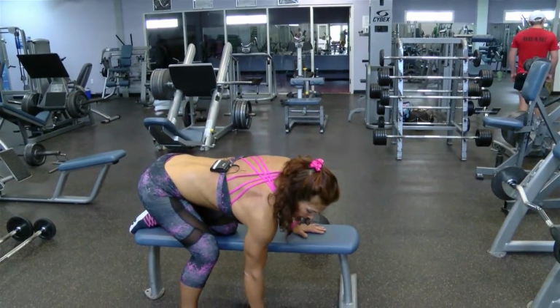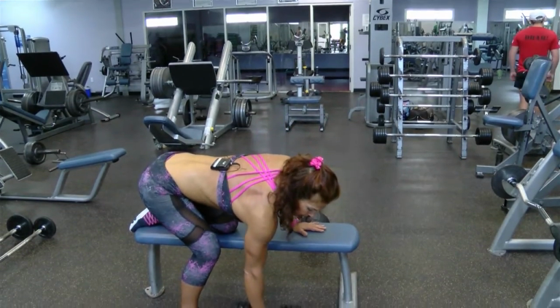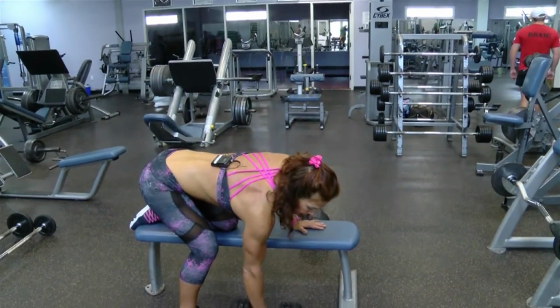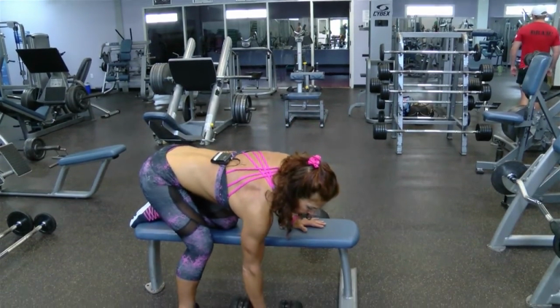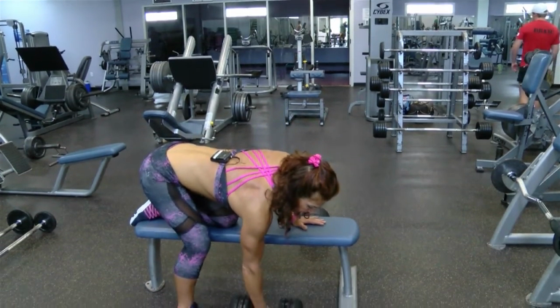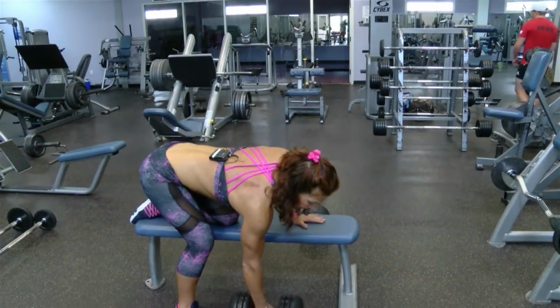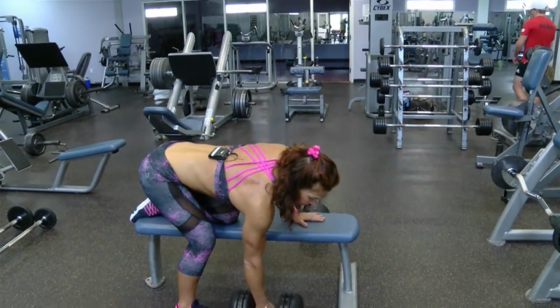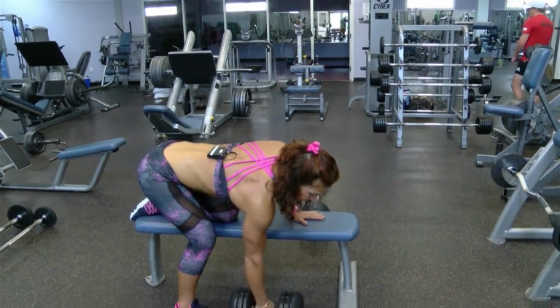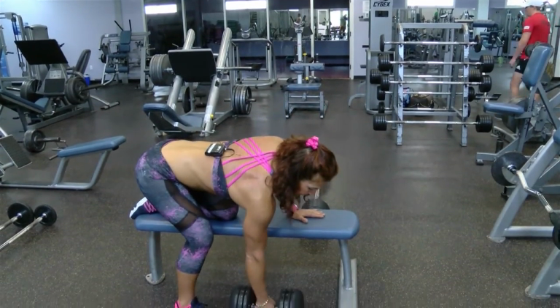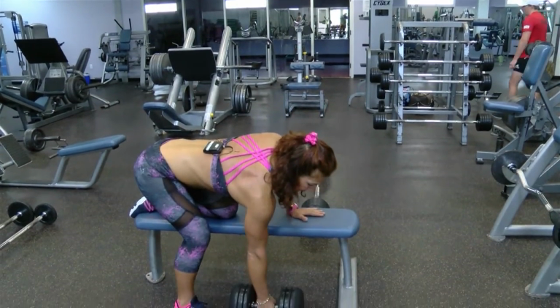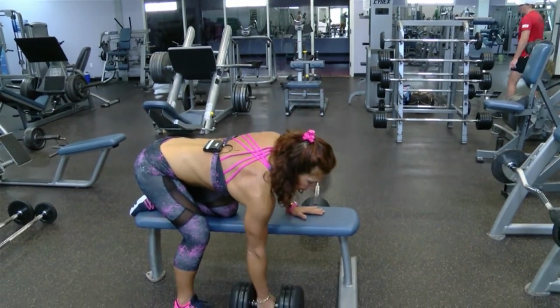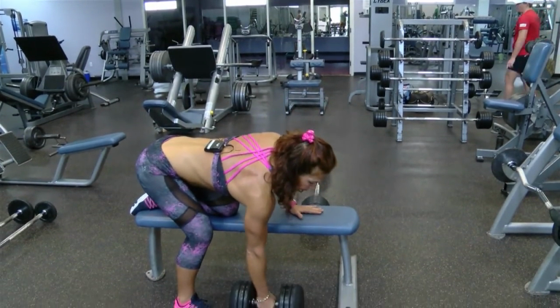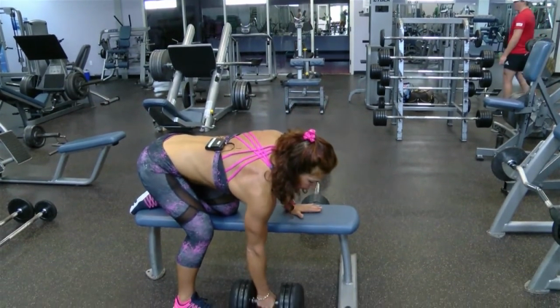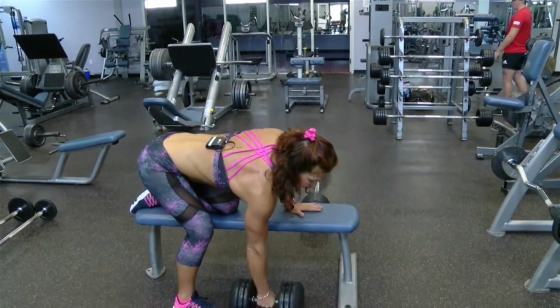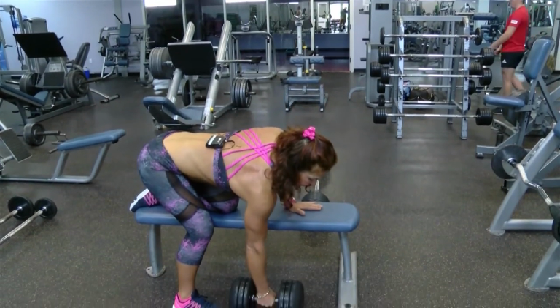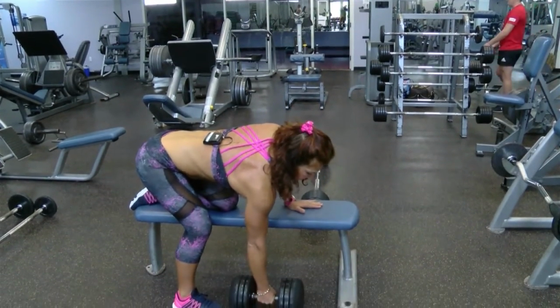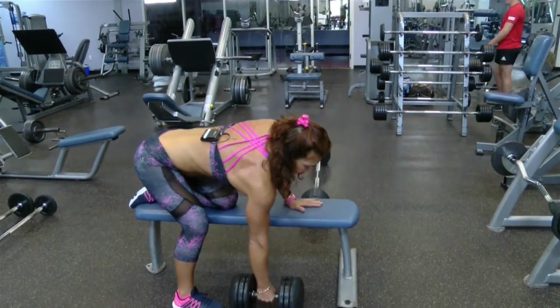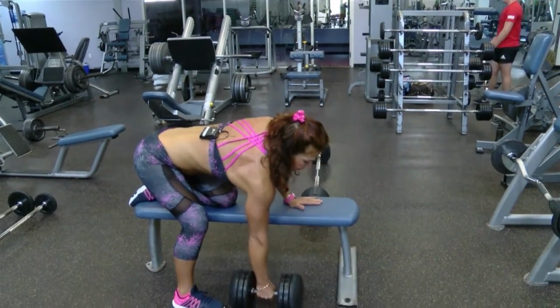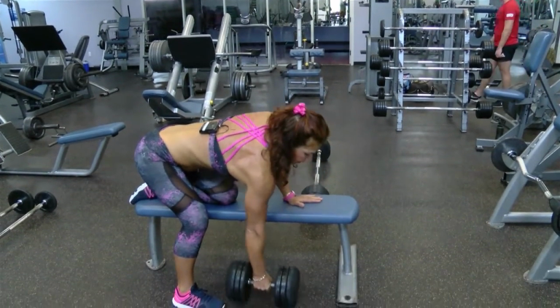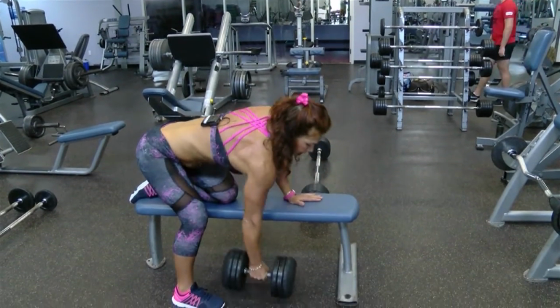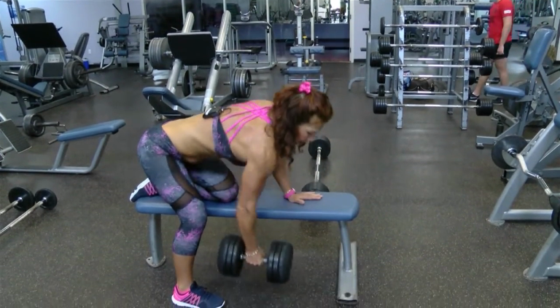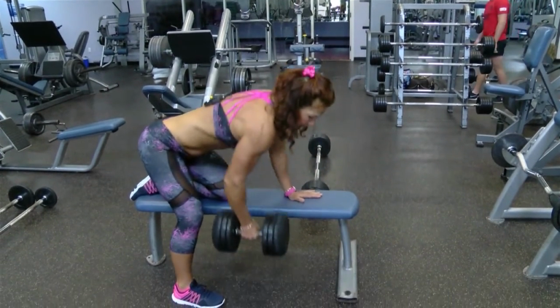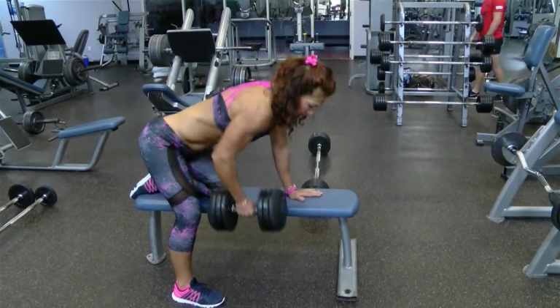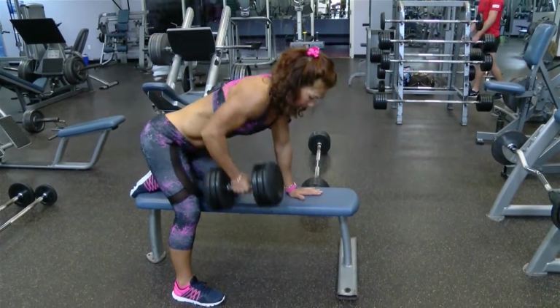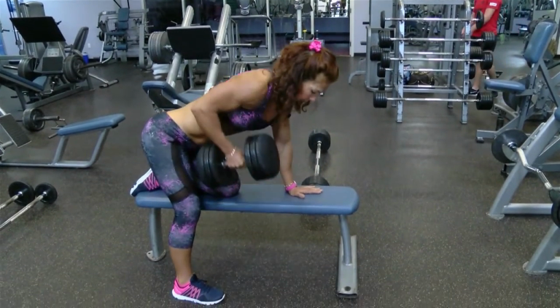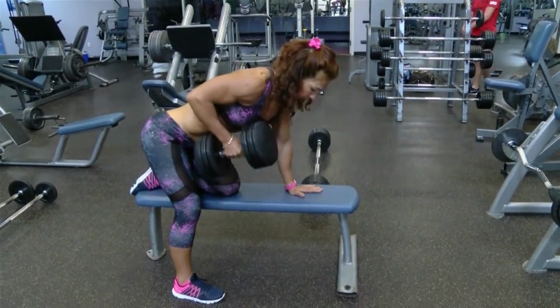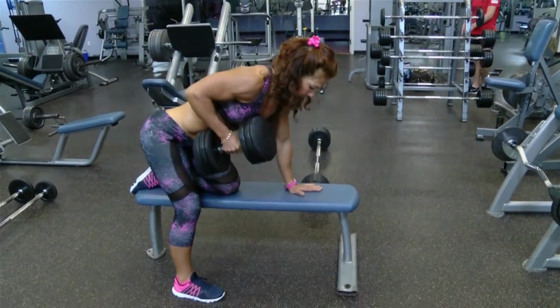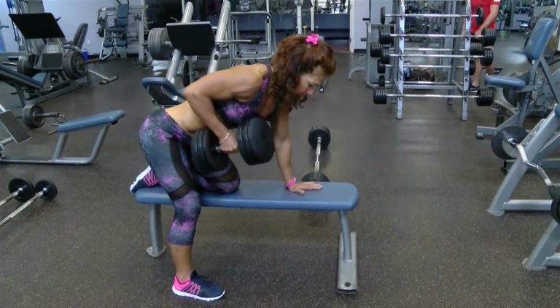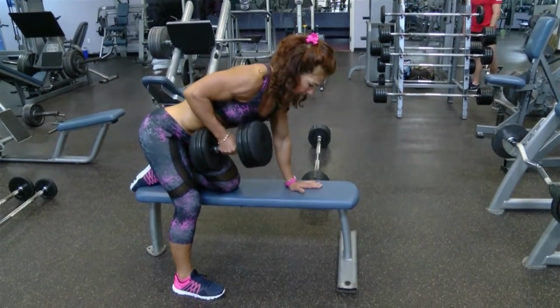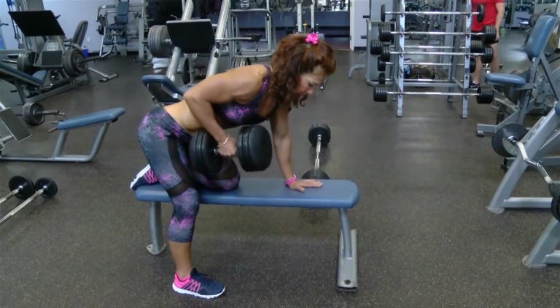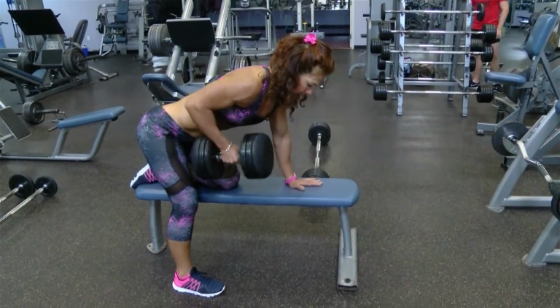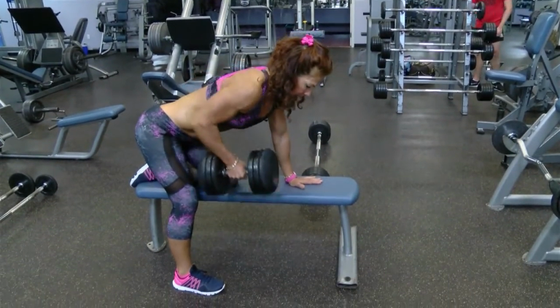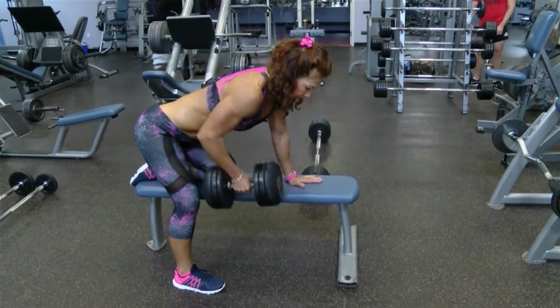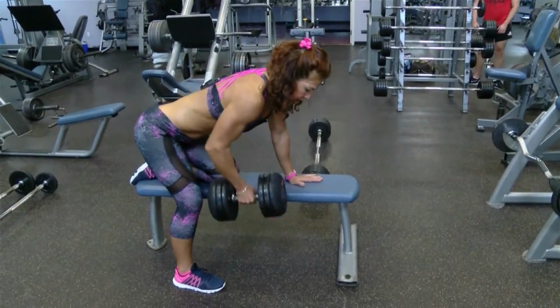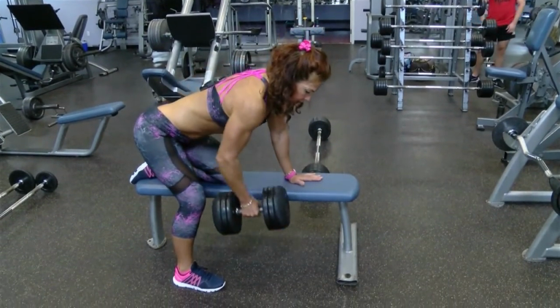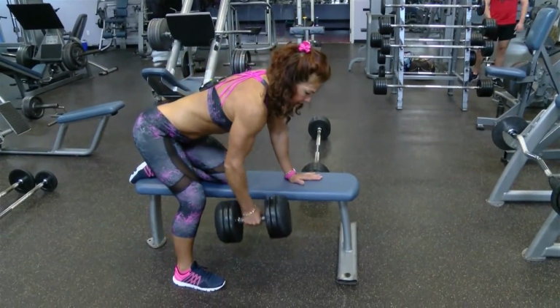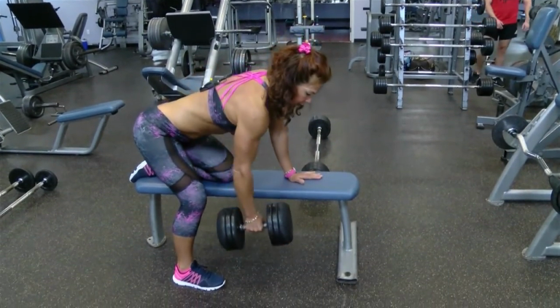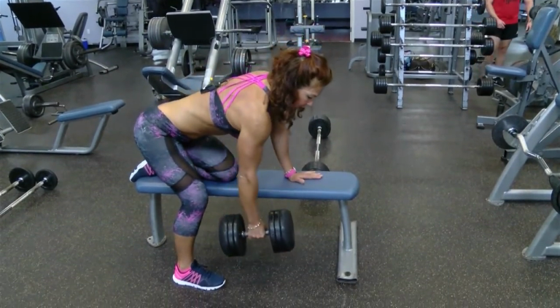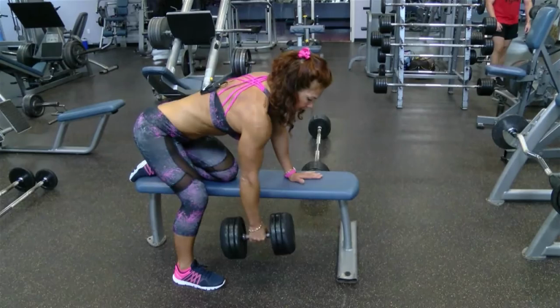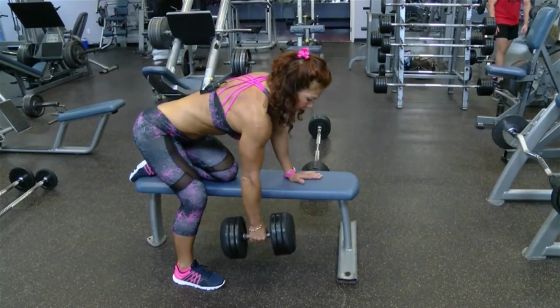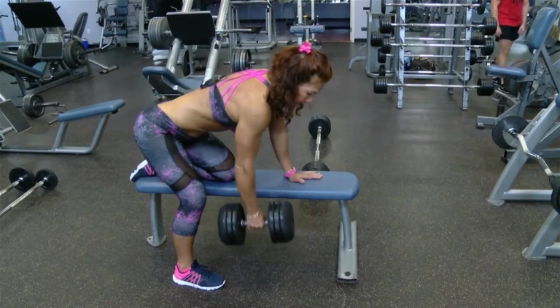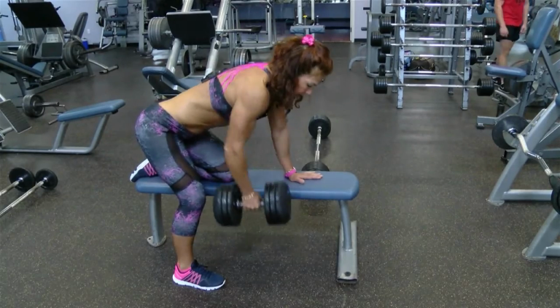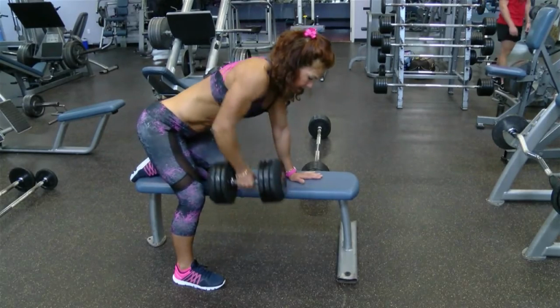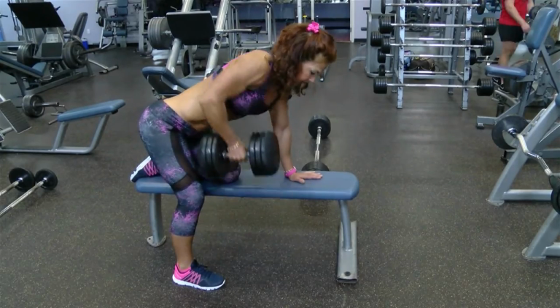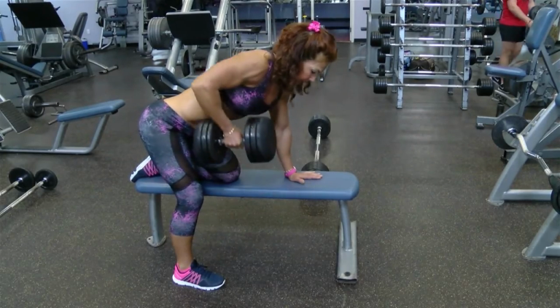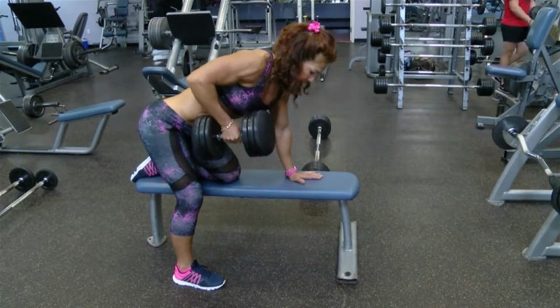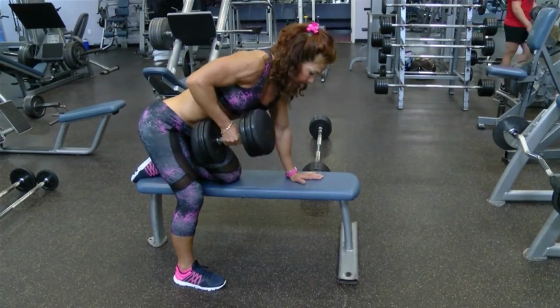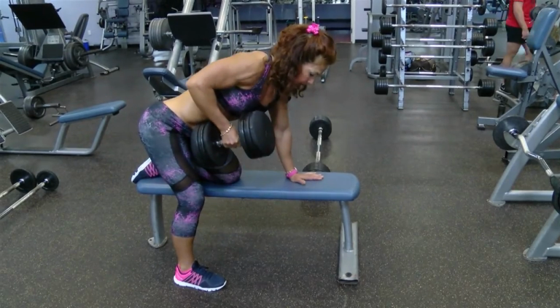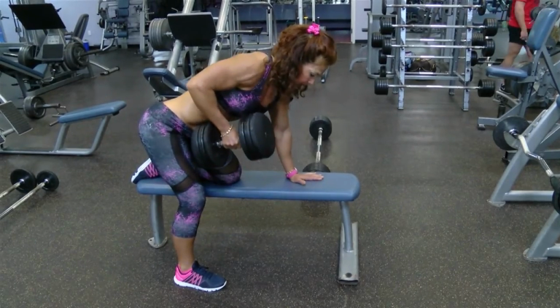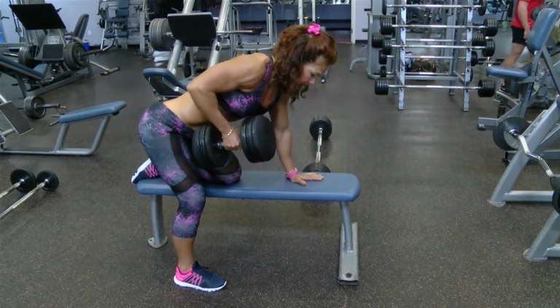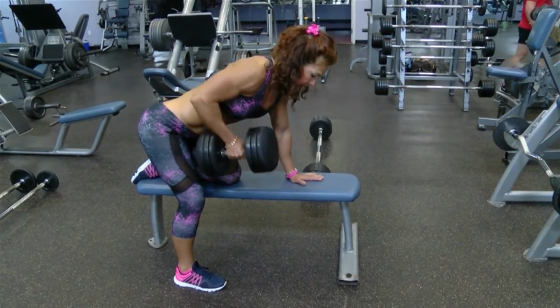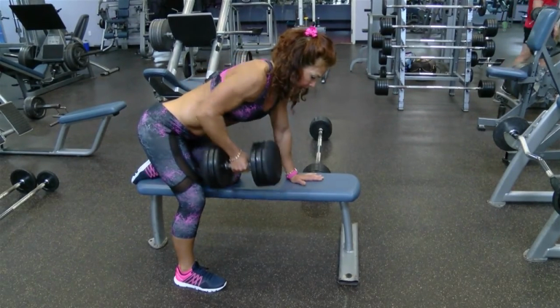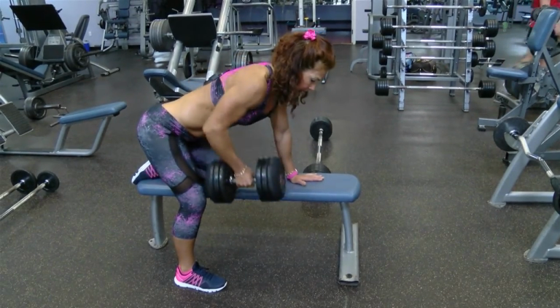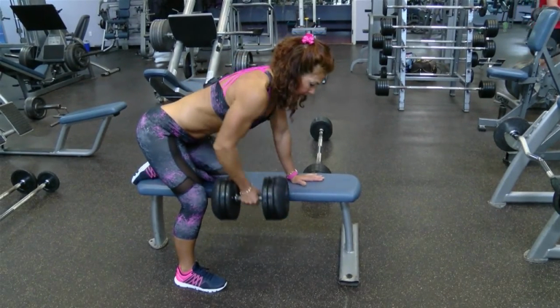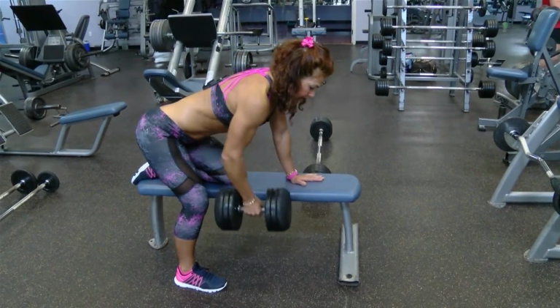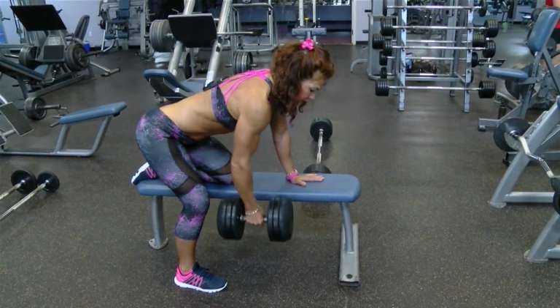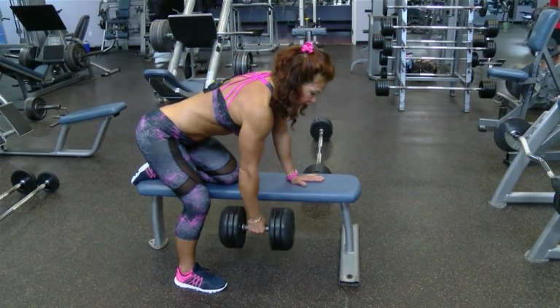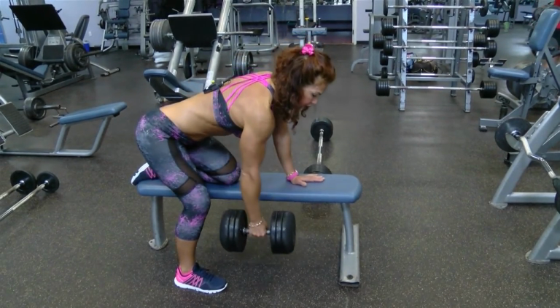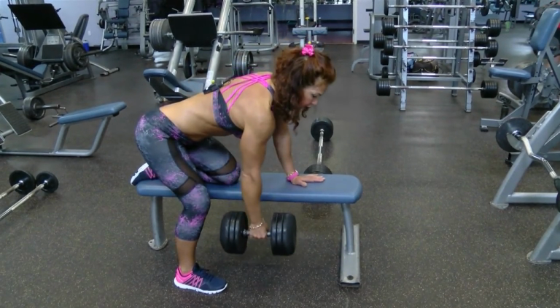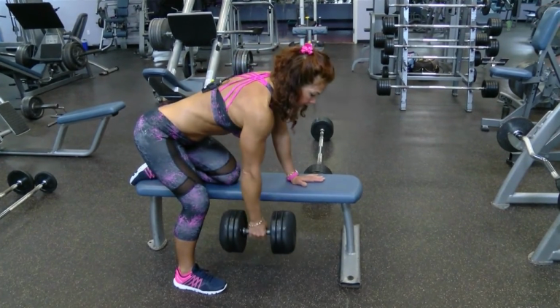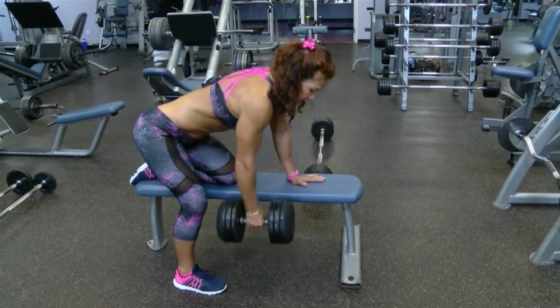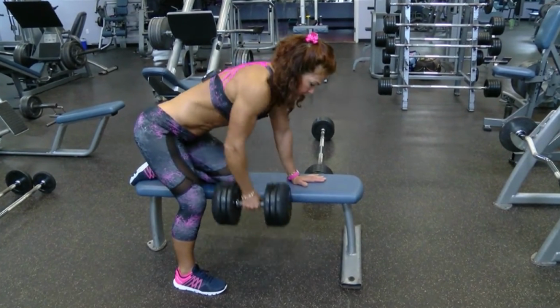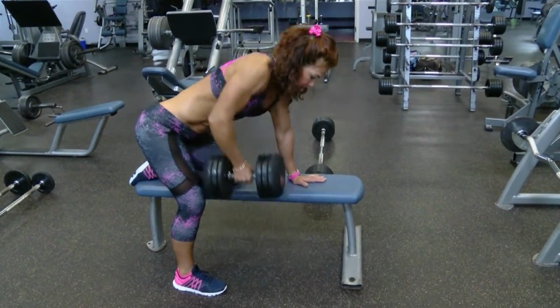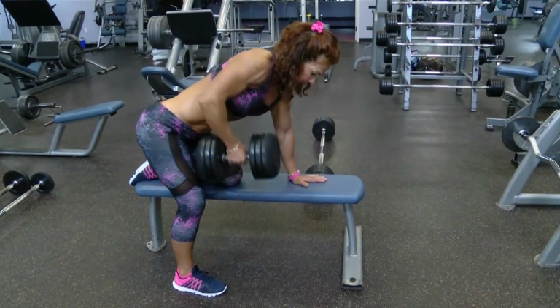Okay, ready? I'm going to do 10. Keep your elbow by your side and don't drop the shoulder.